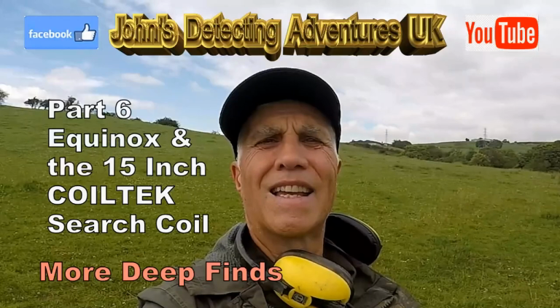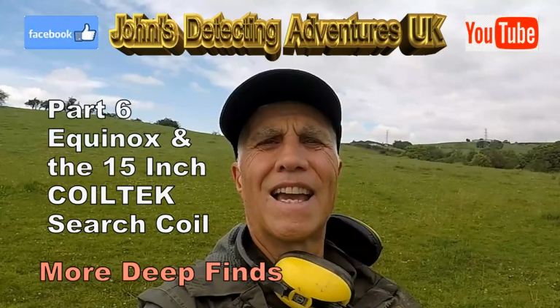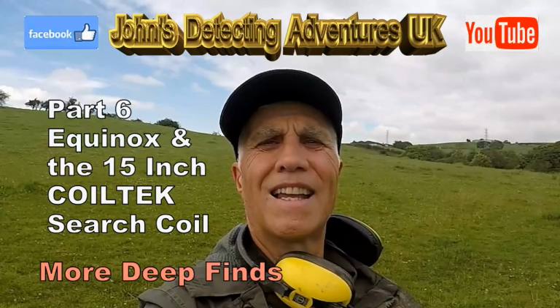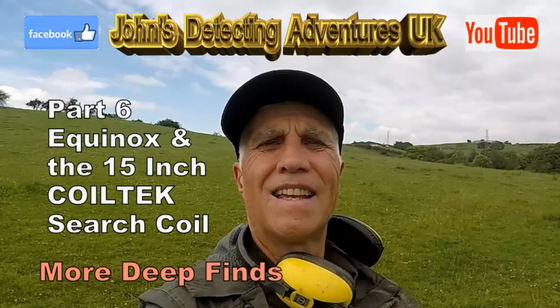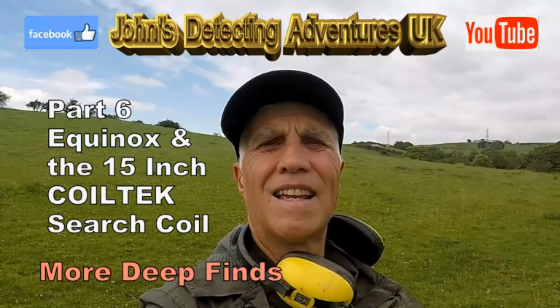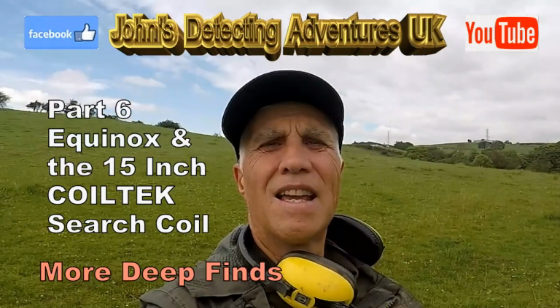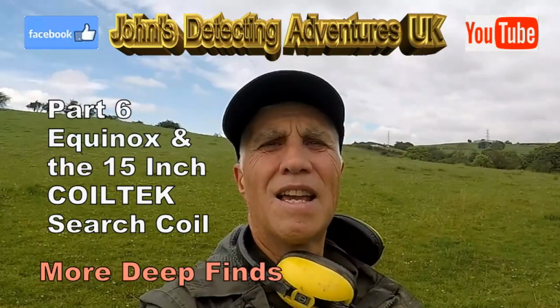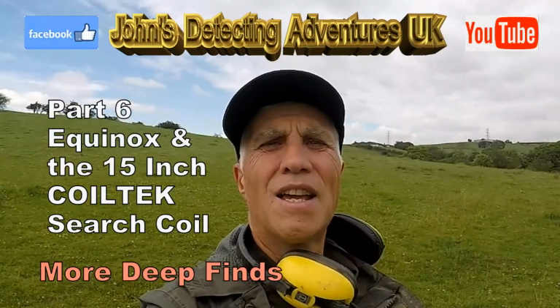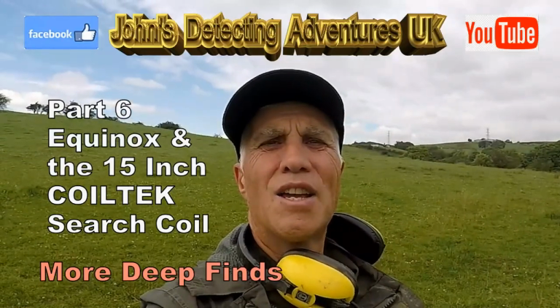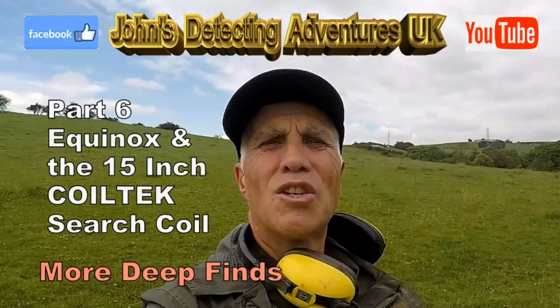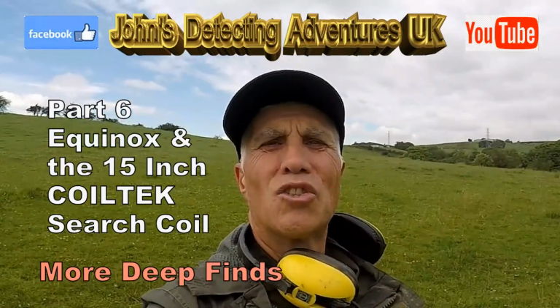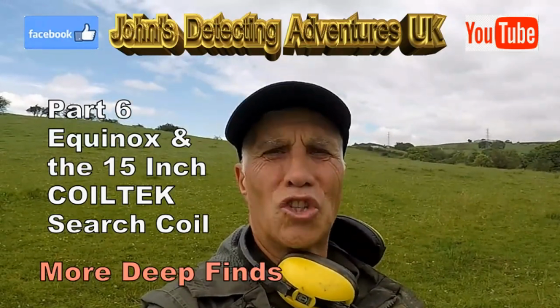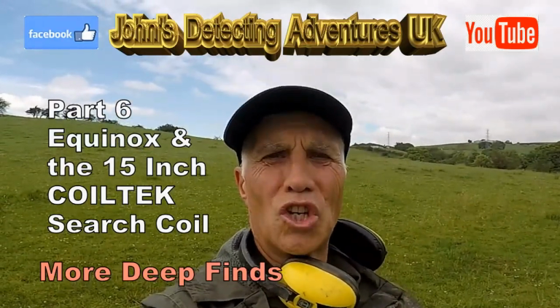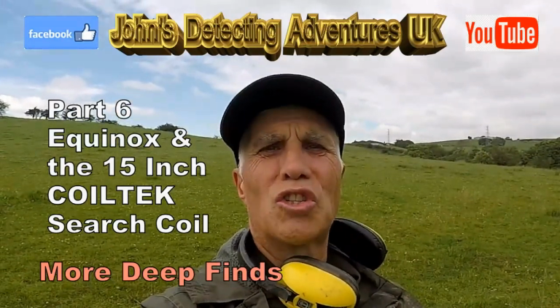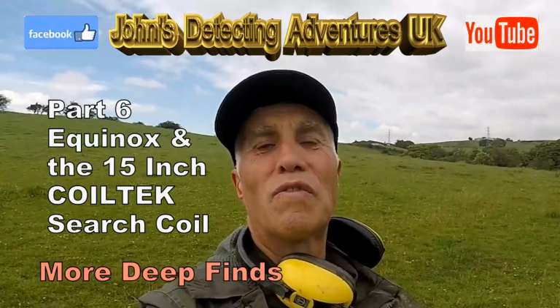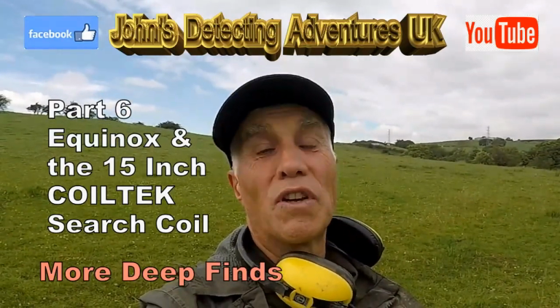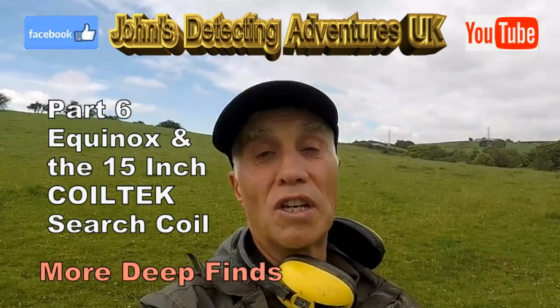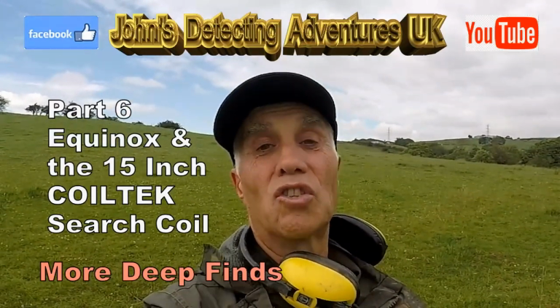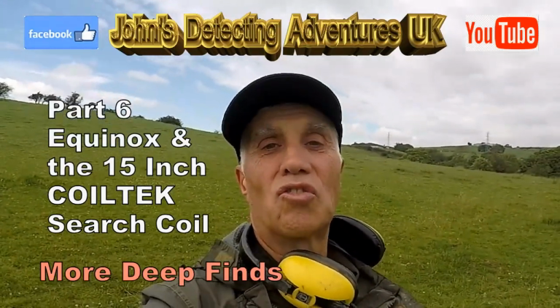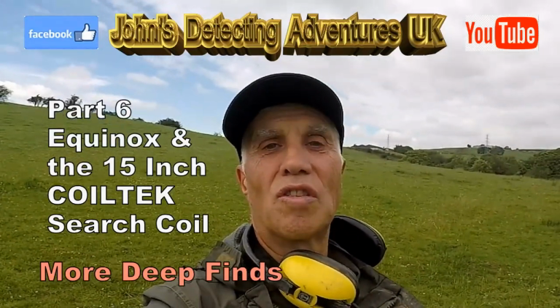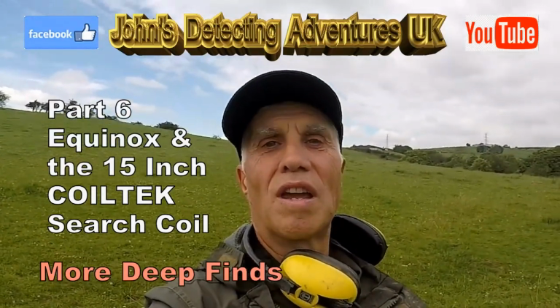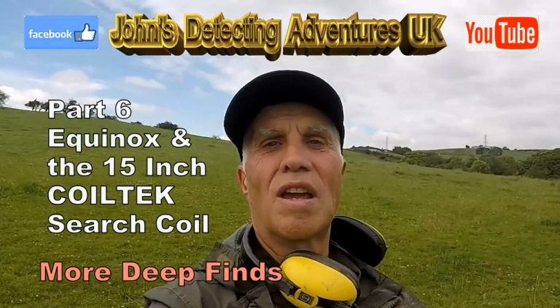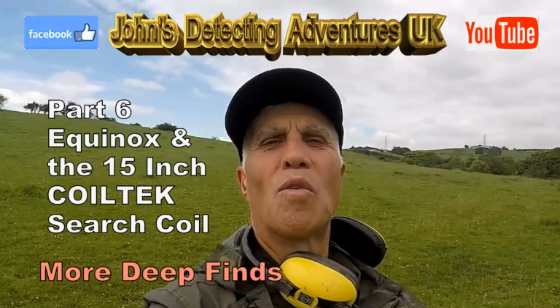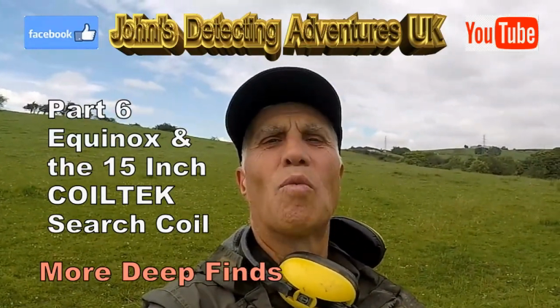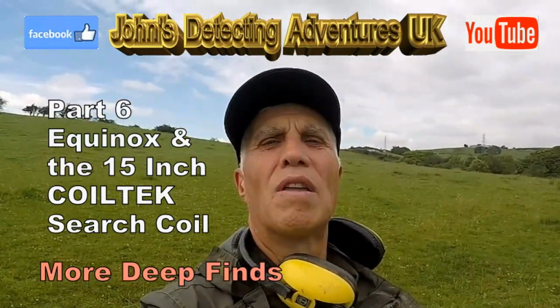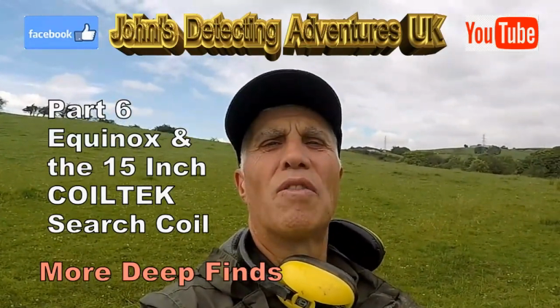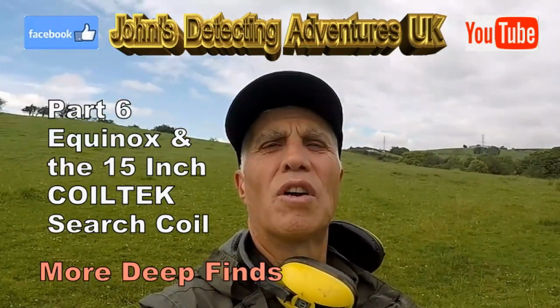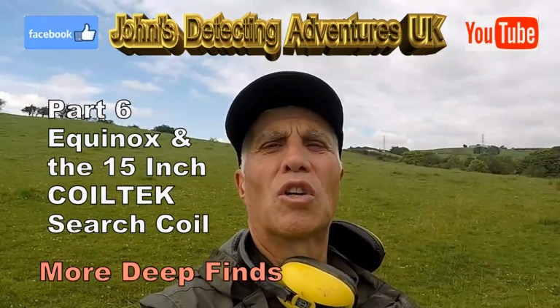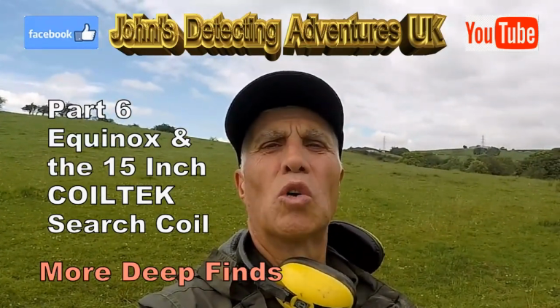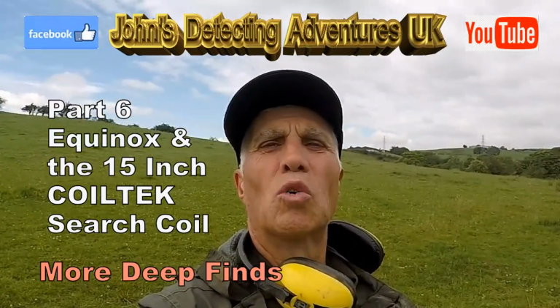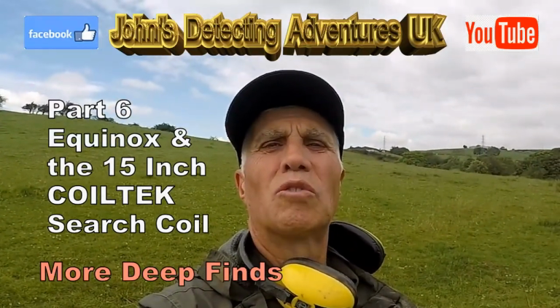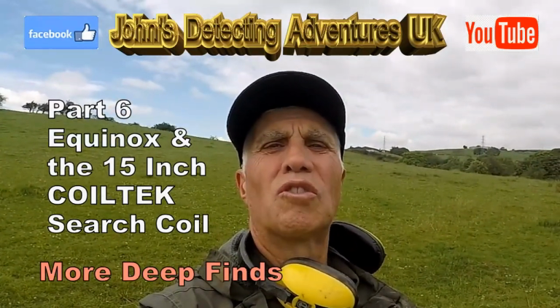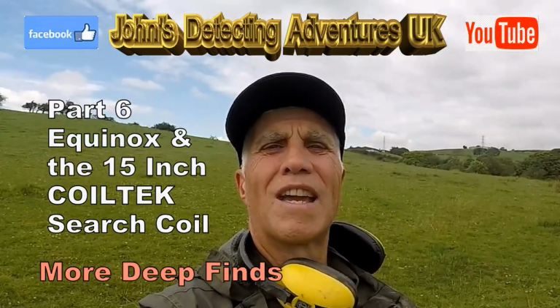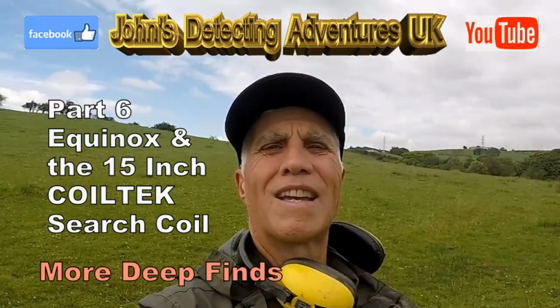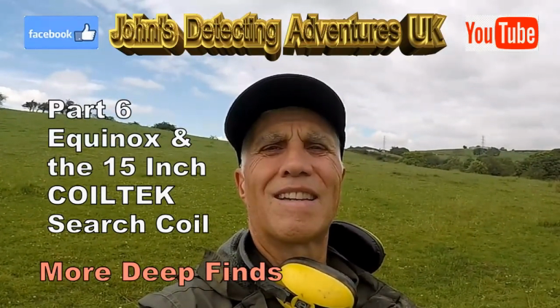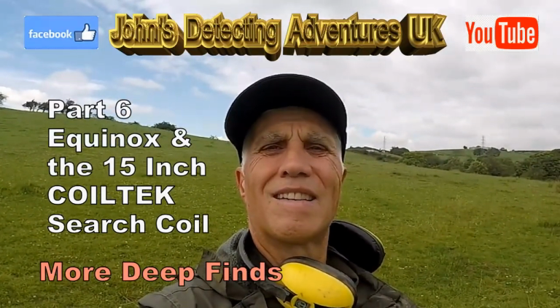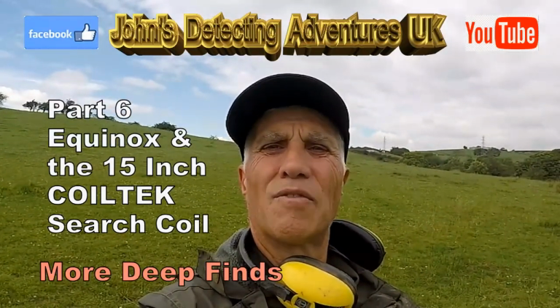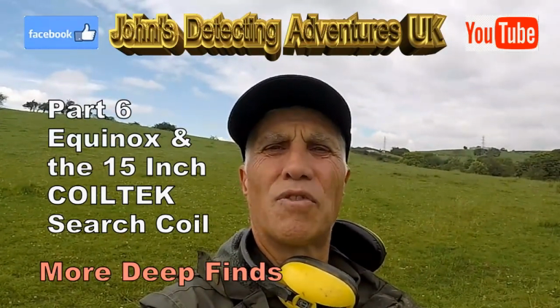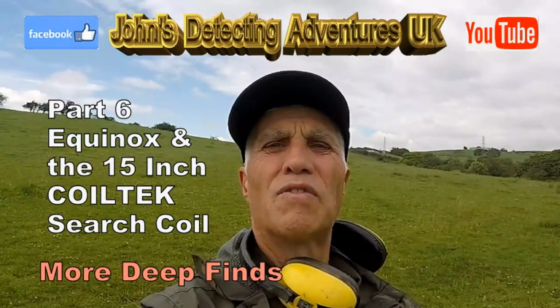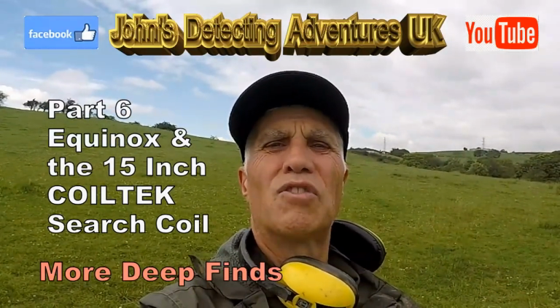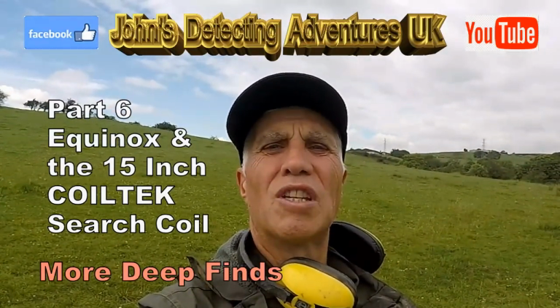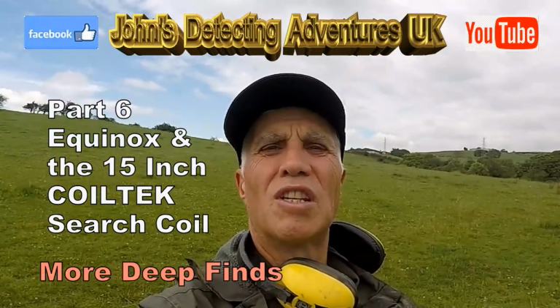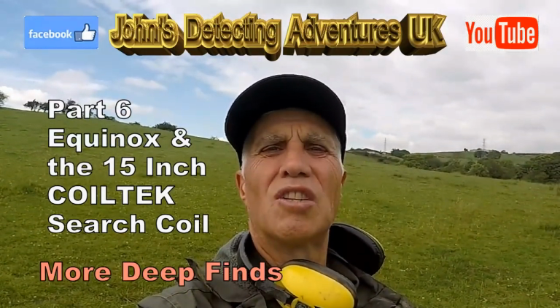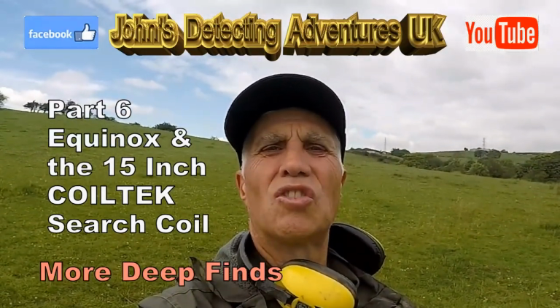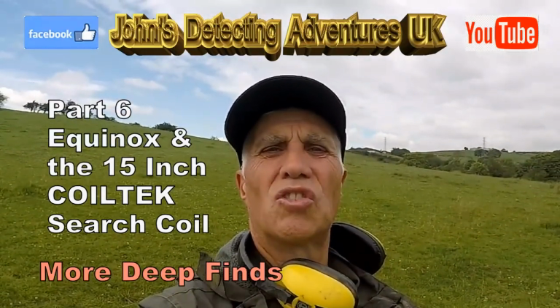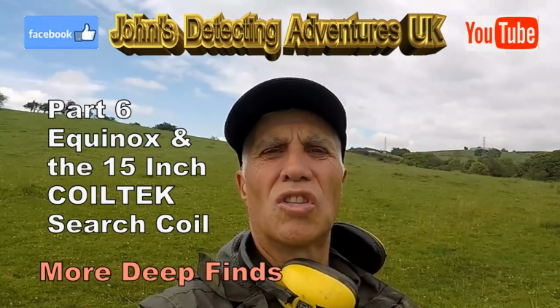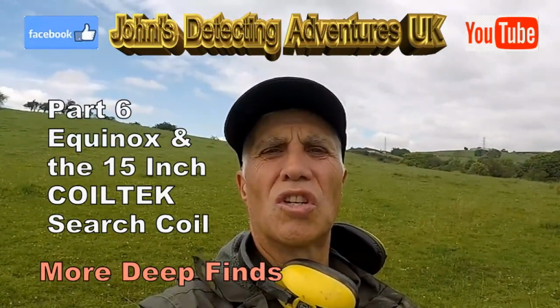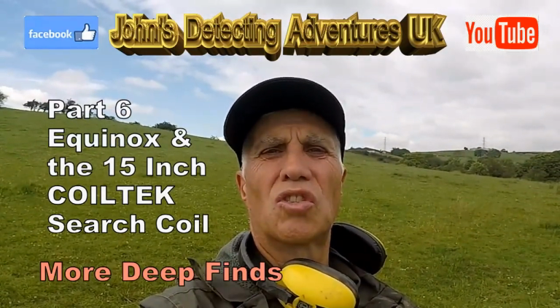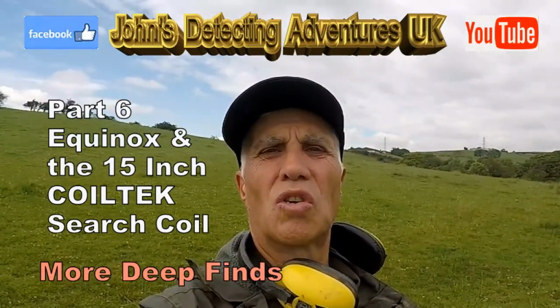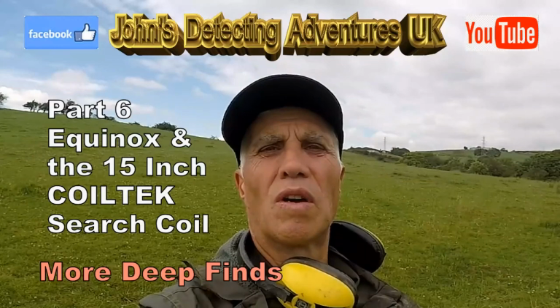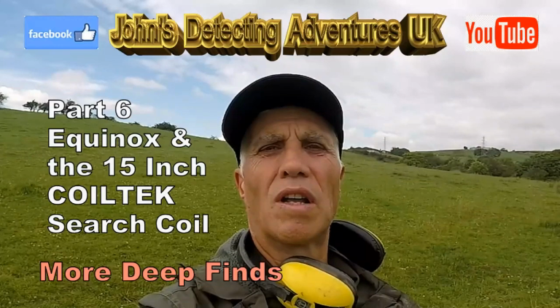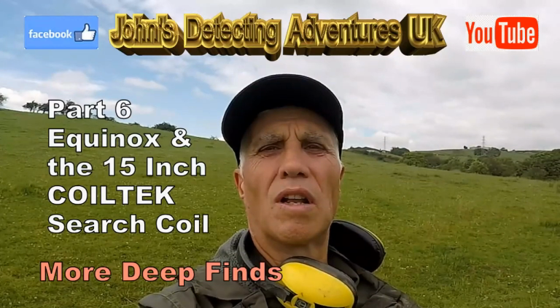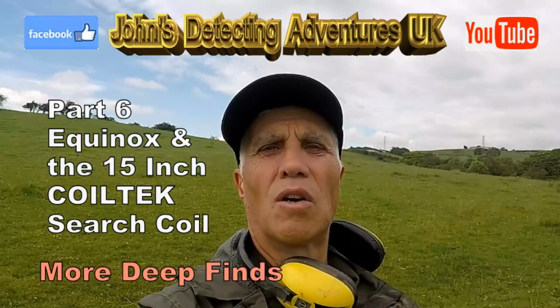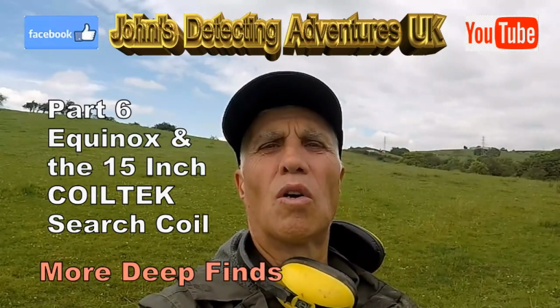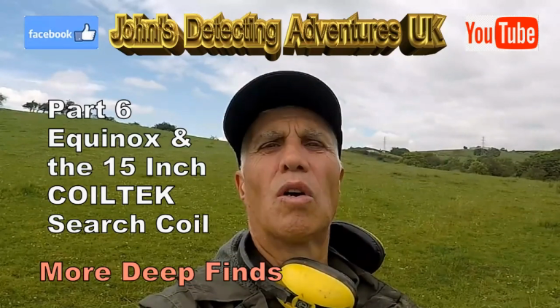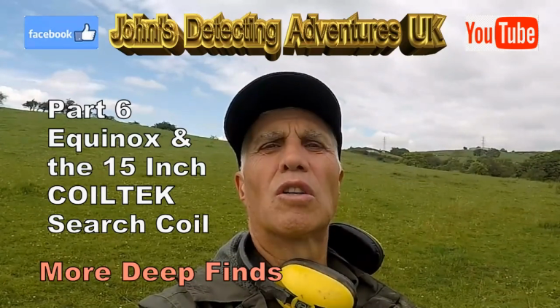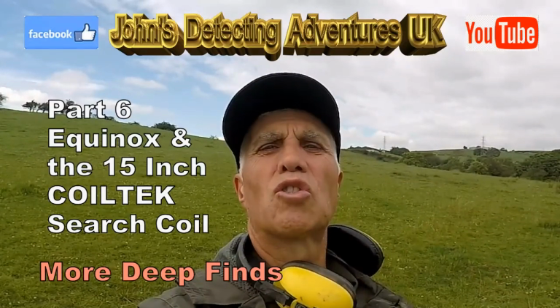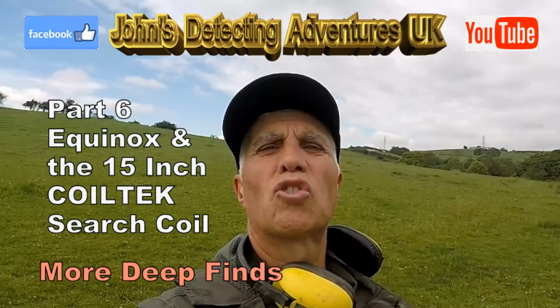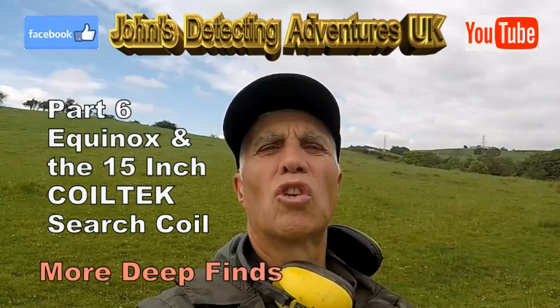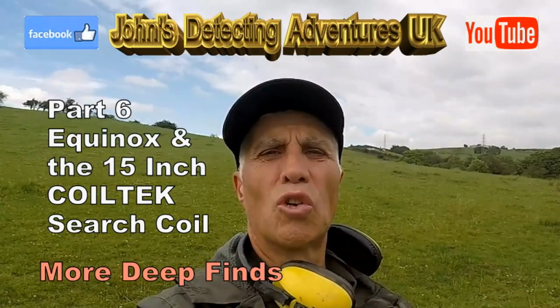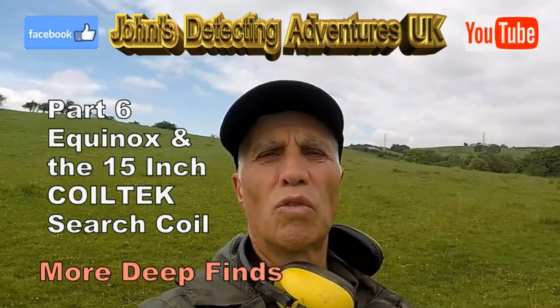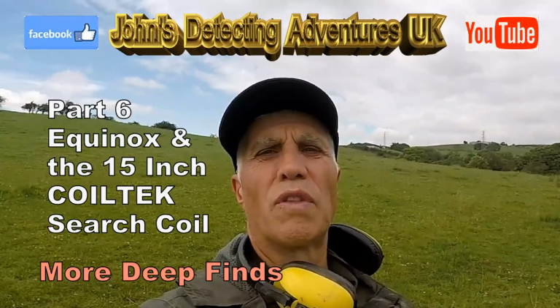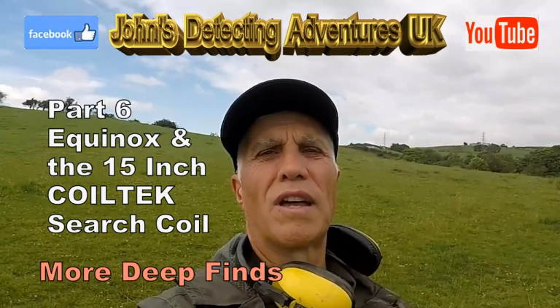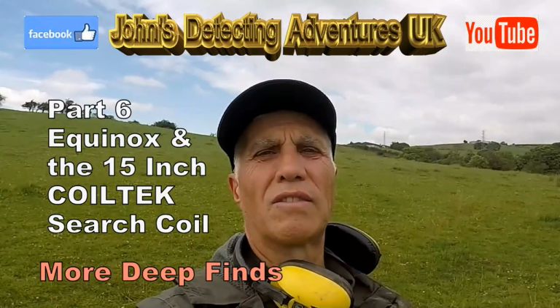Searching for history with the cool tech 15-inch search coil — I just love that.